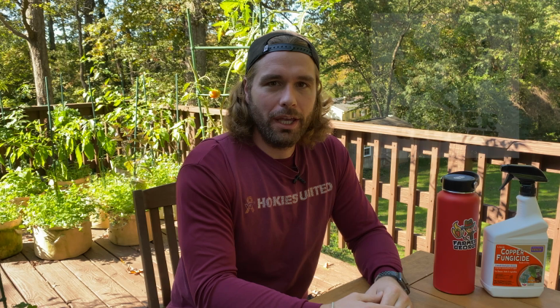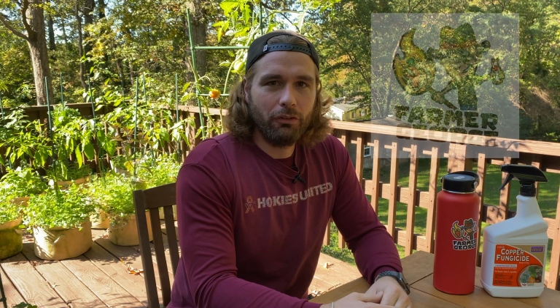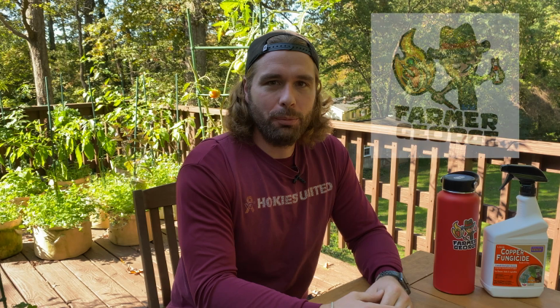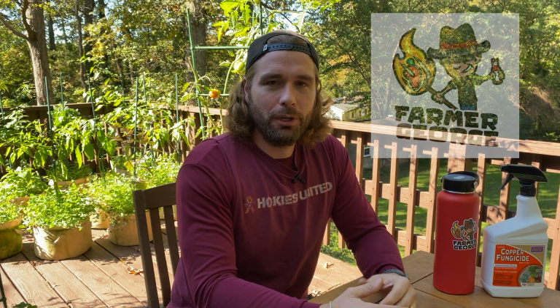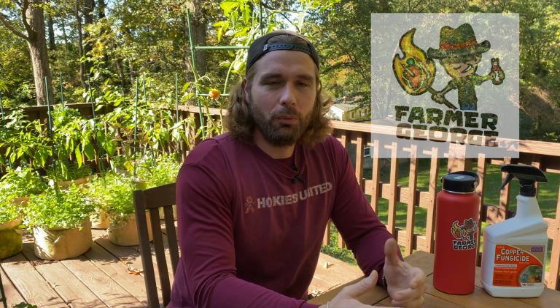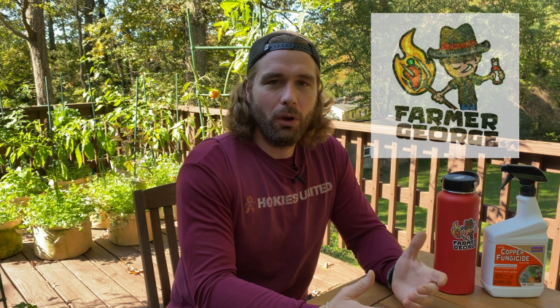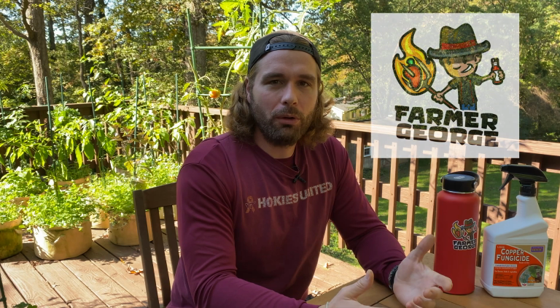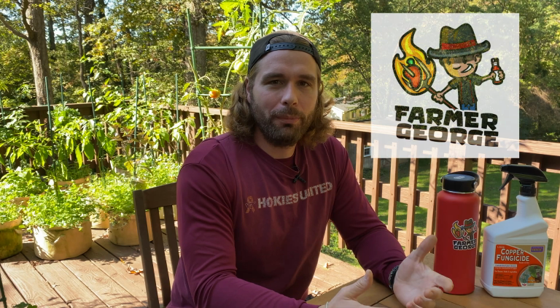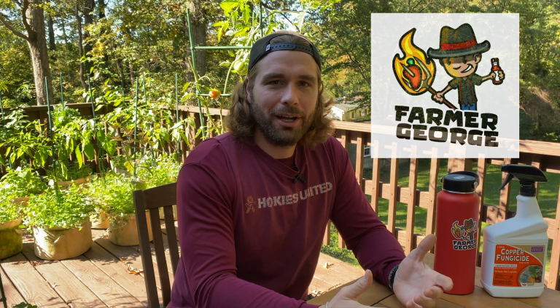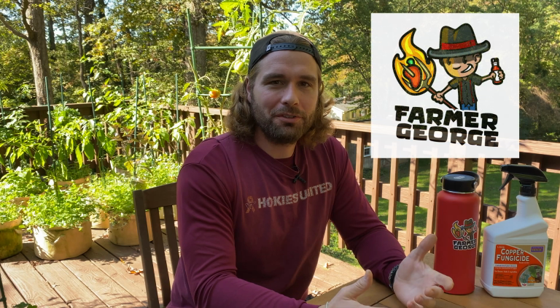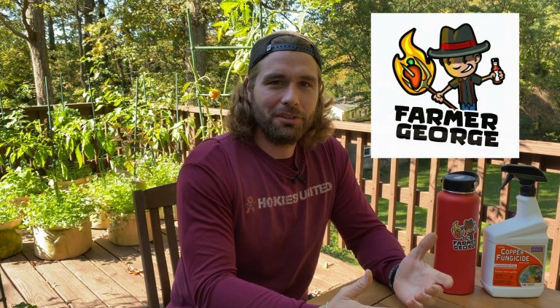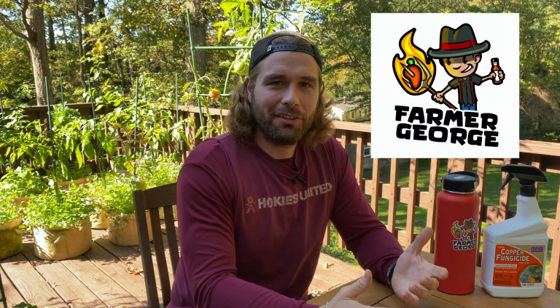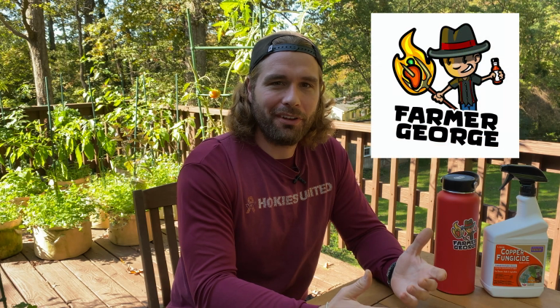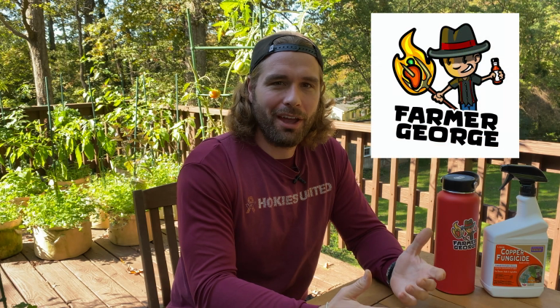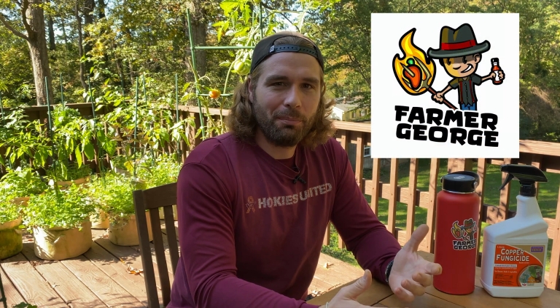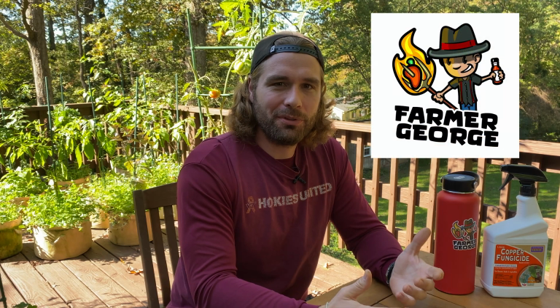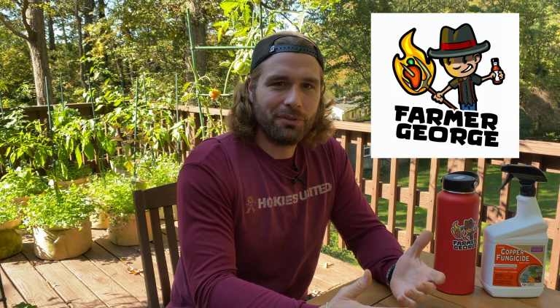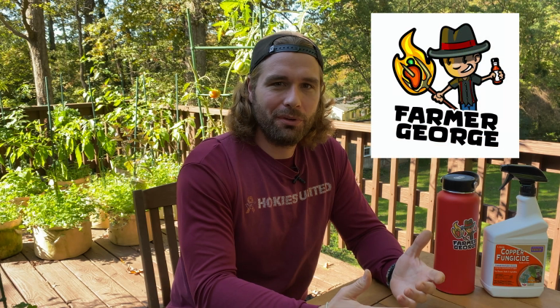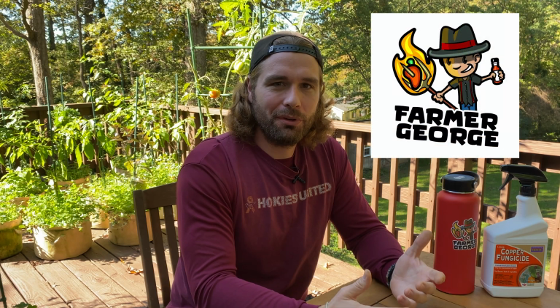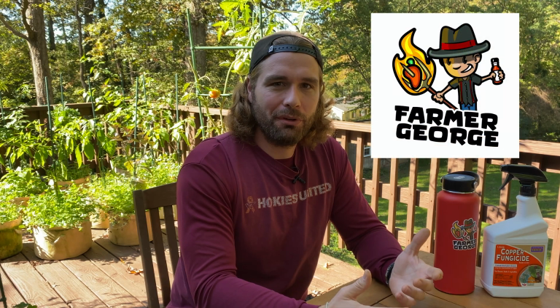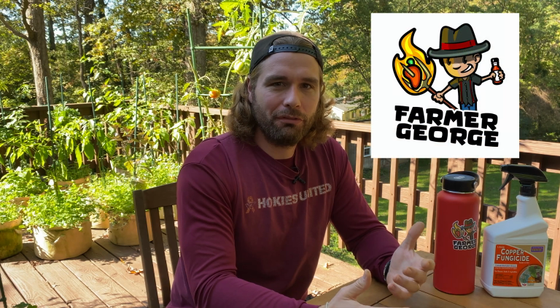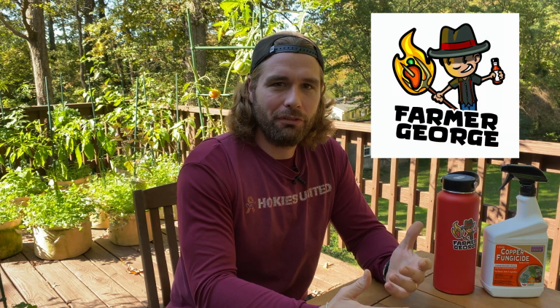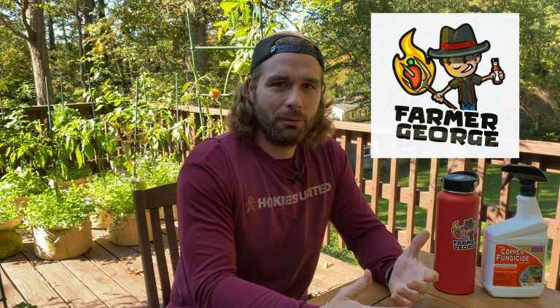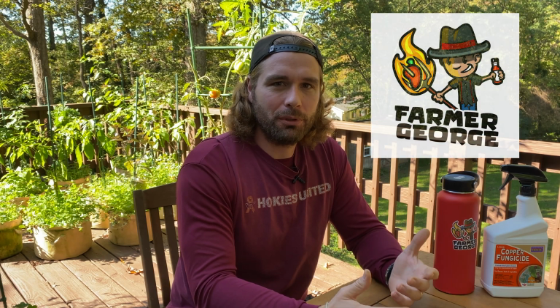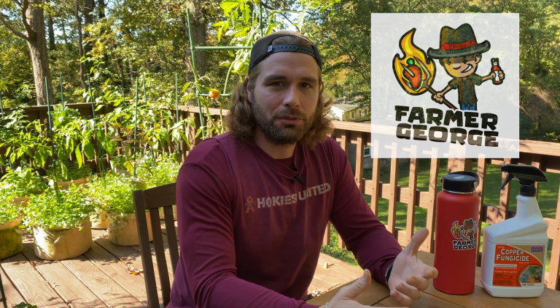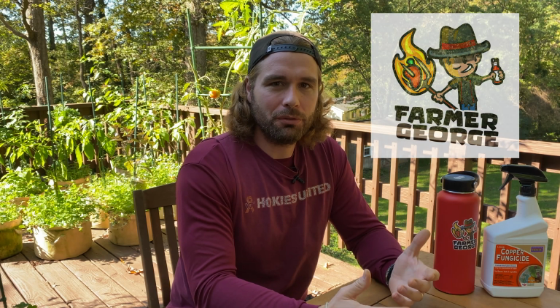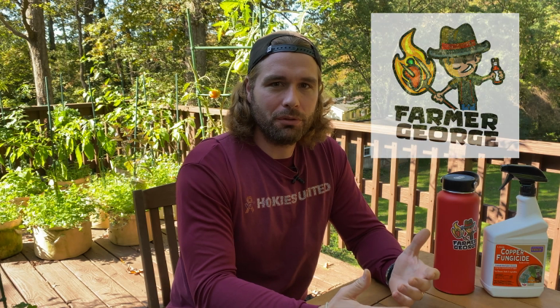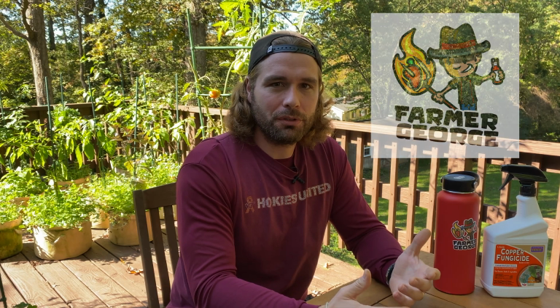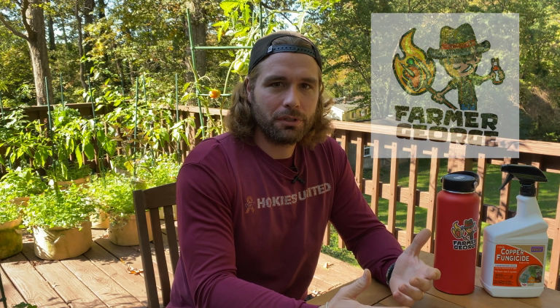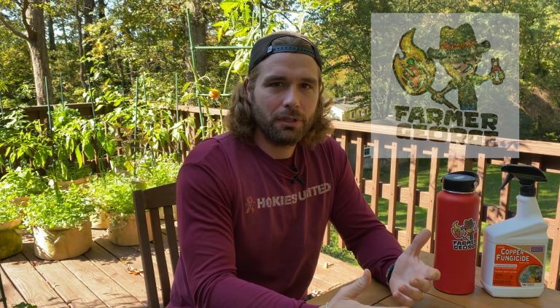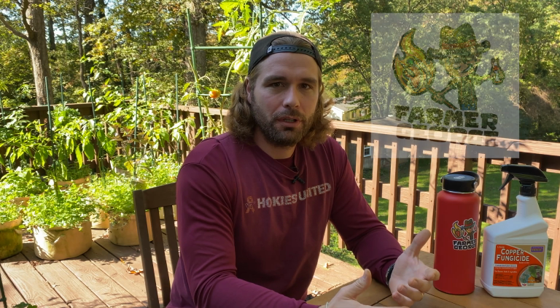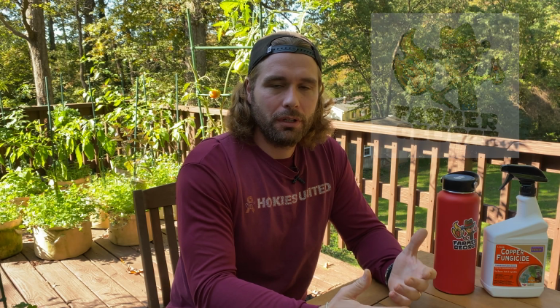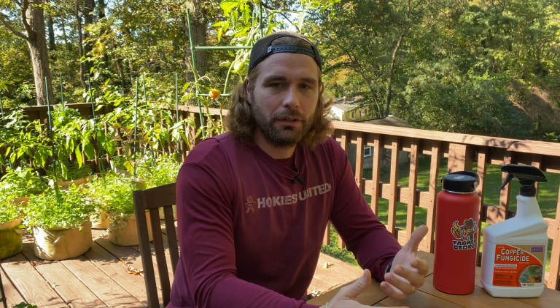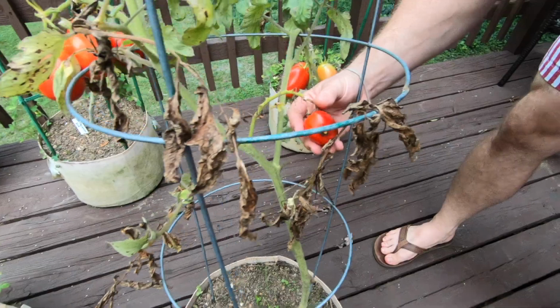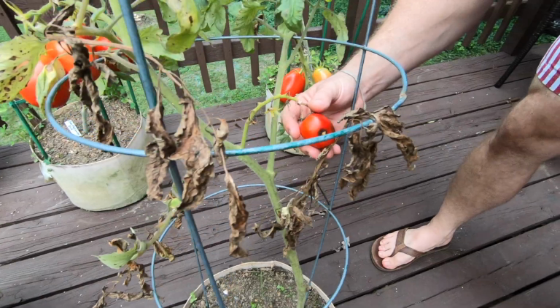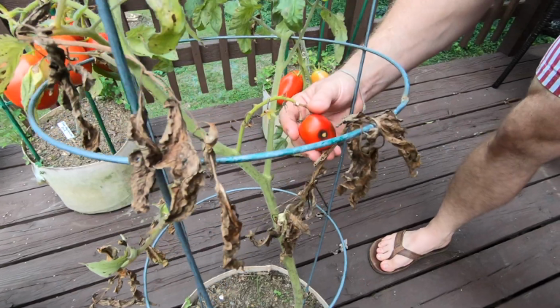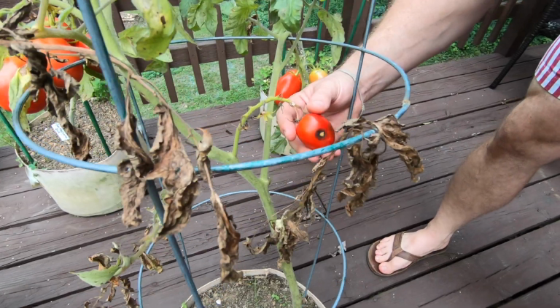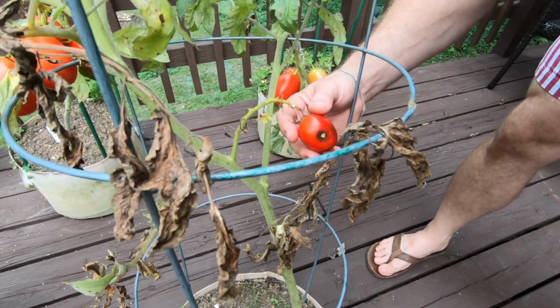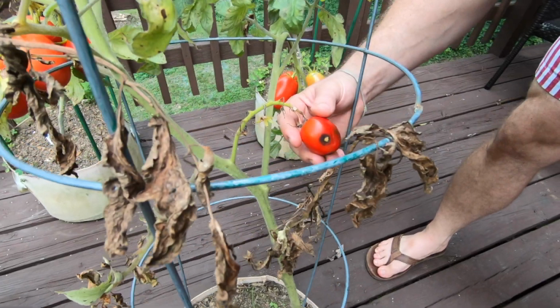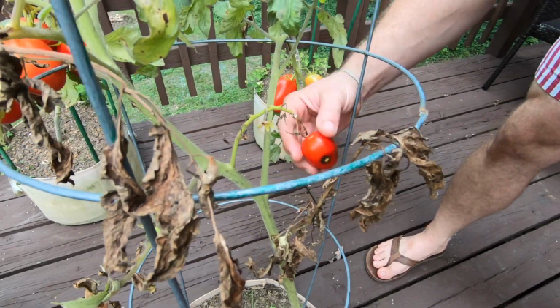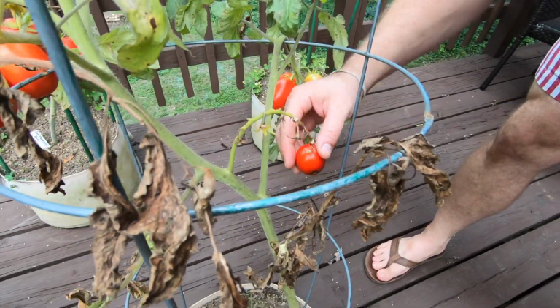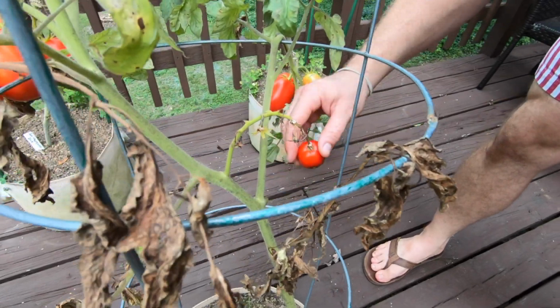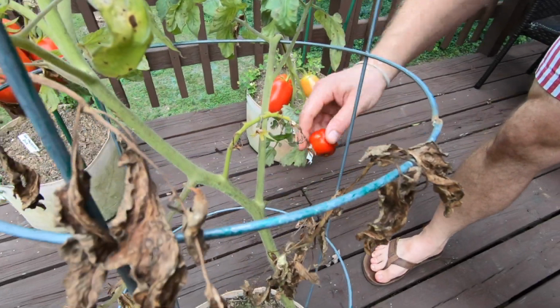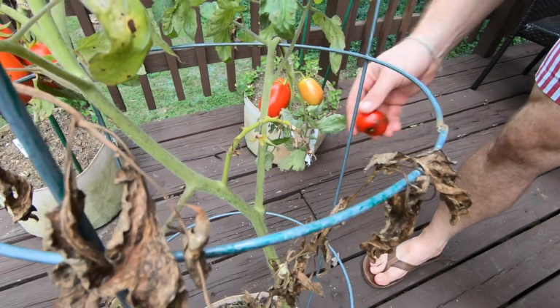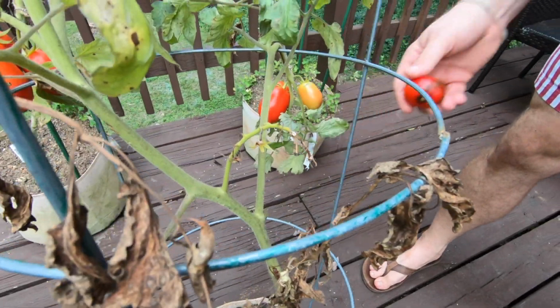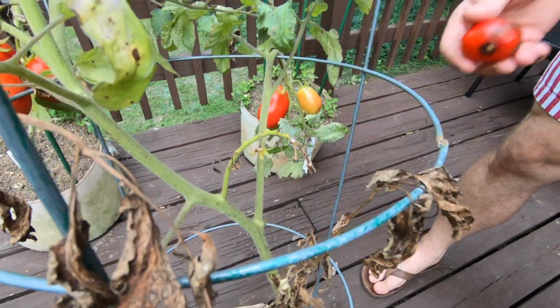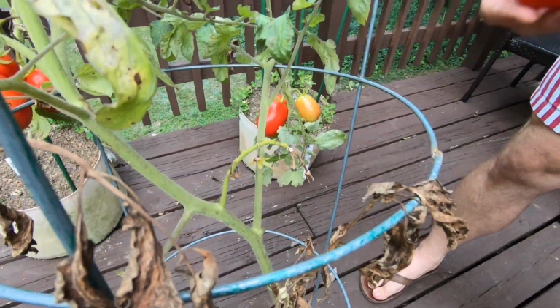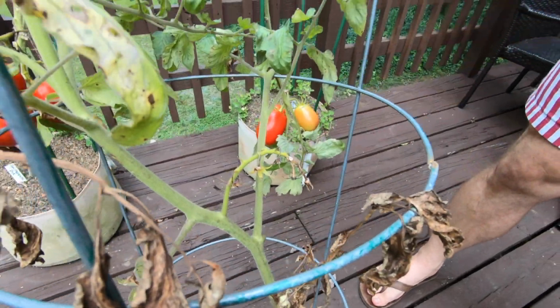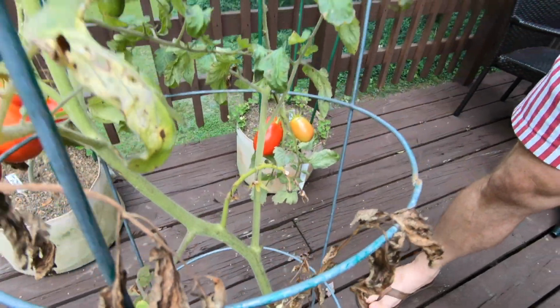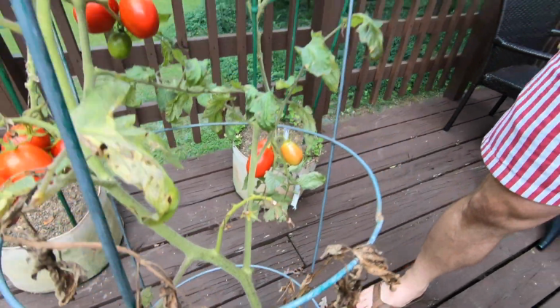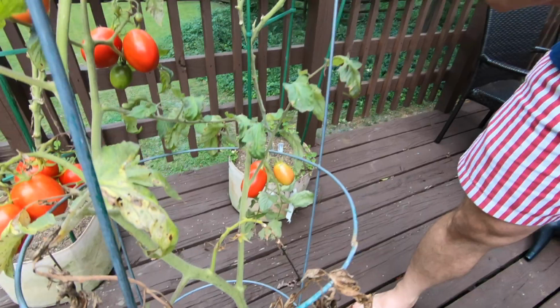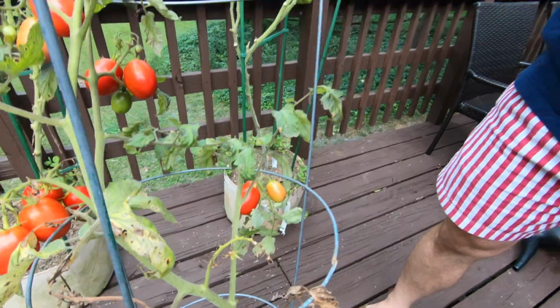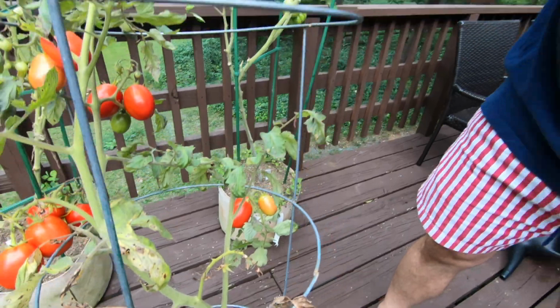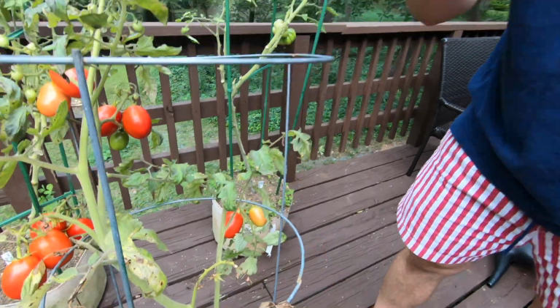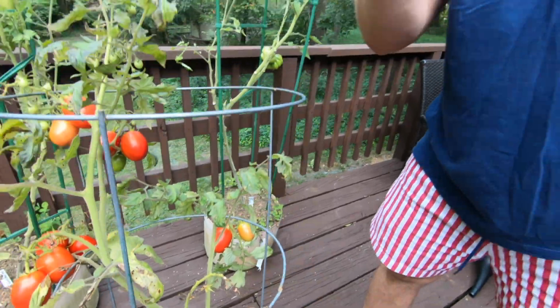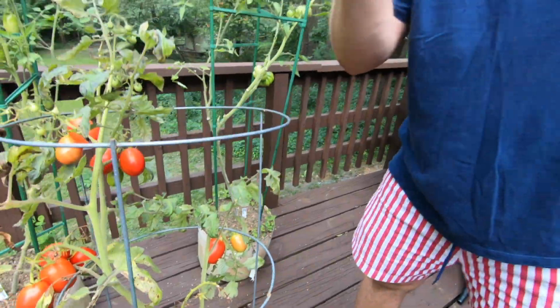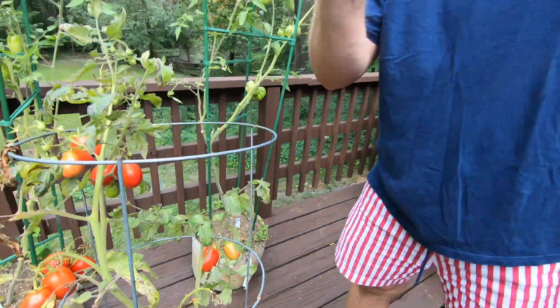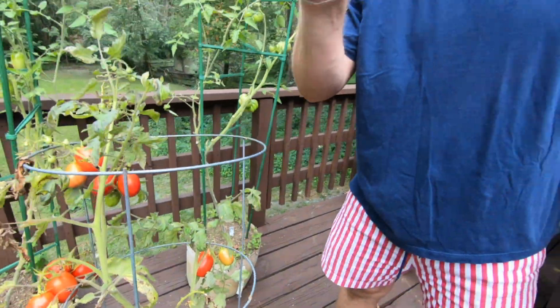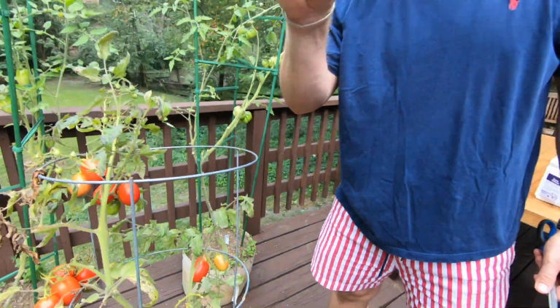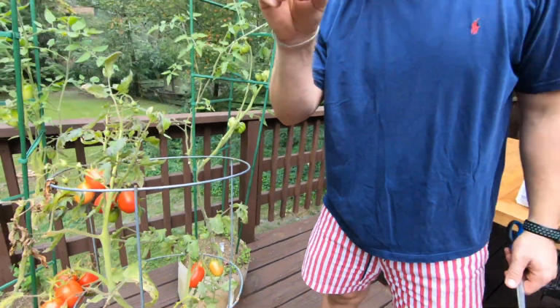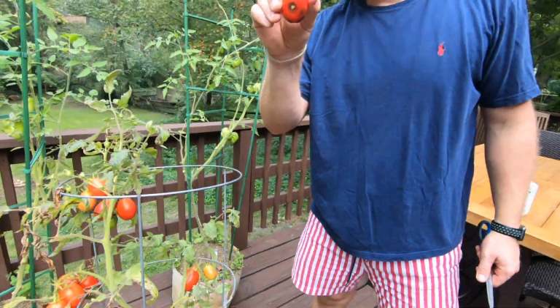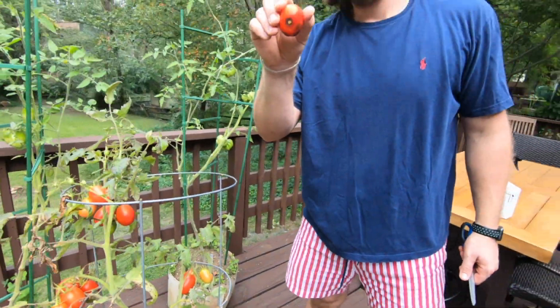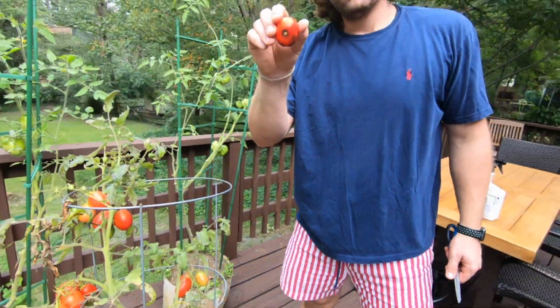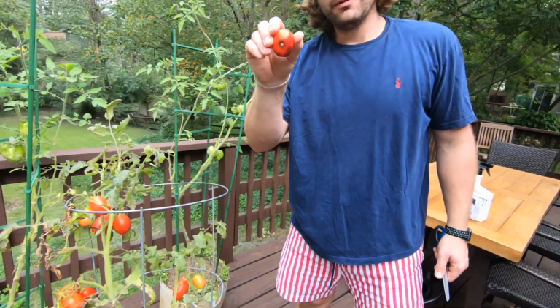Hey everybody, welcome back to another episode of Farmer George. Today's episode is all about early blight in your tomato plants.